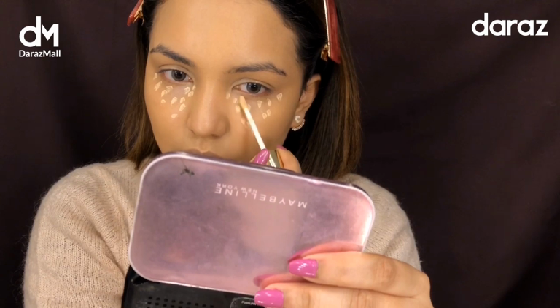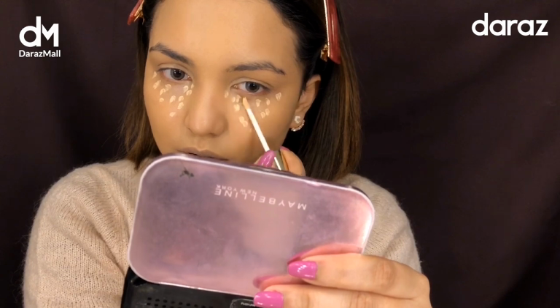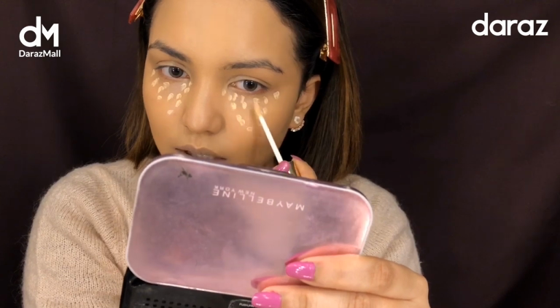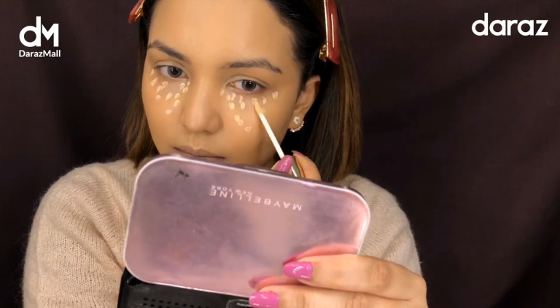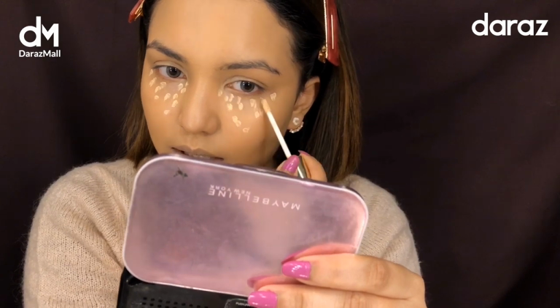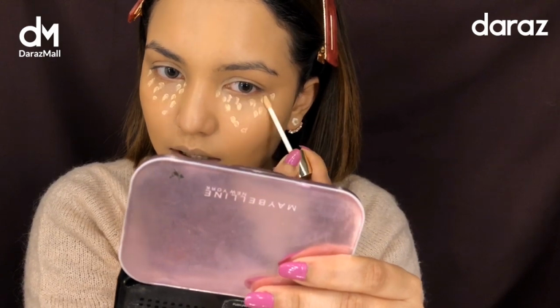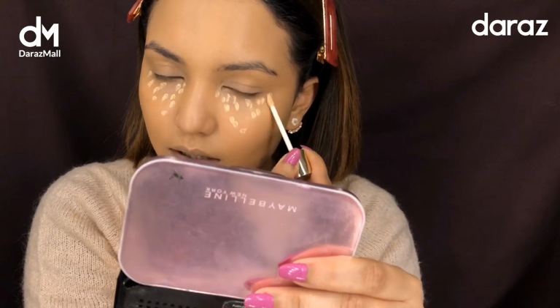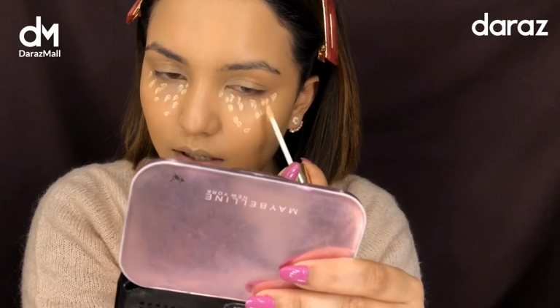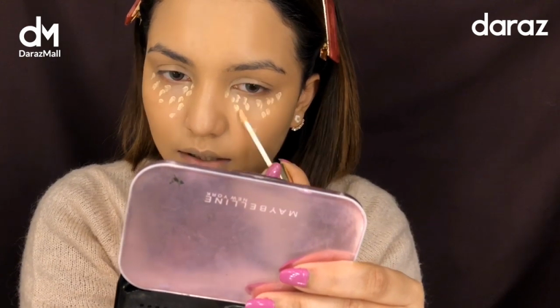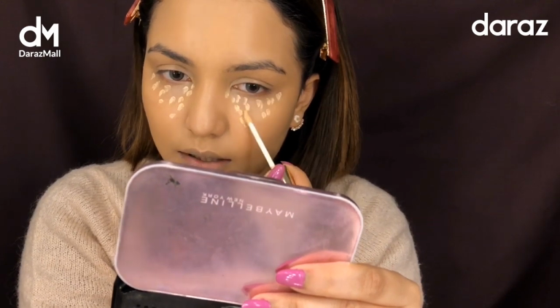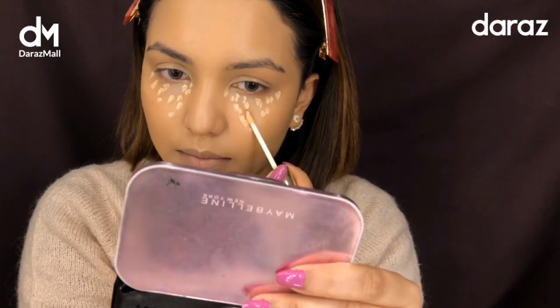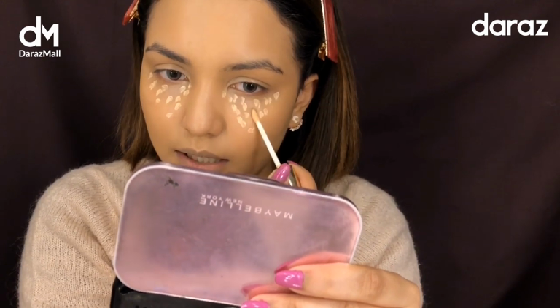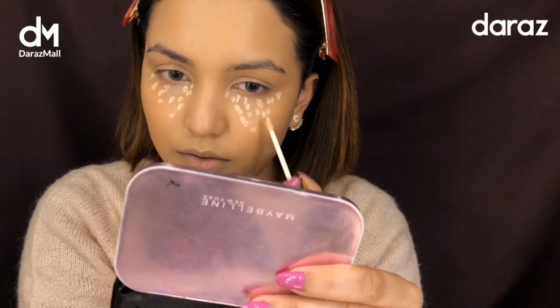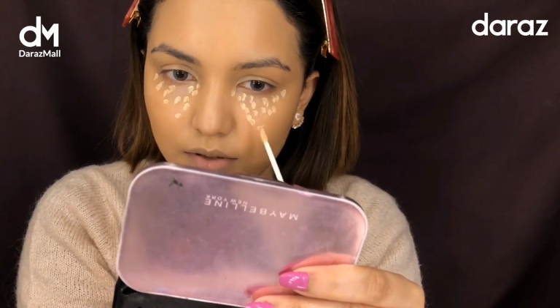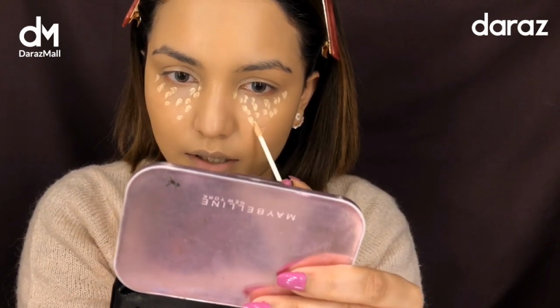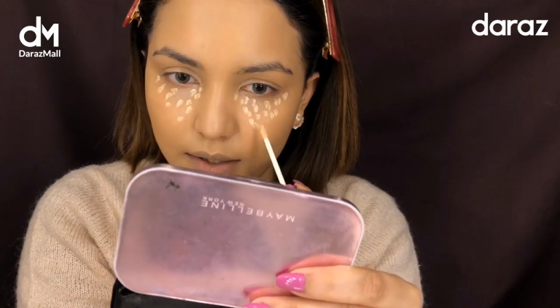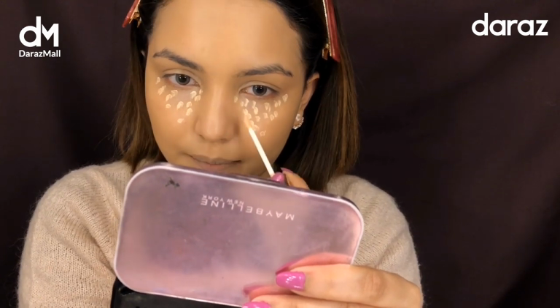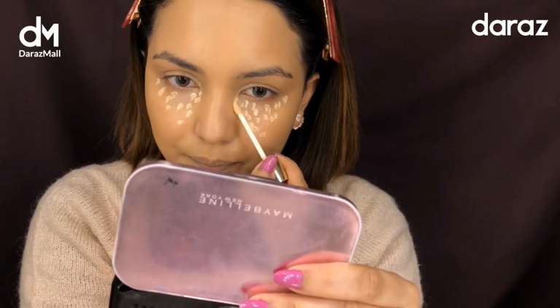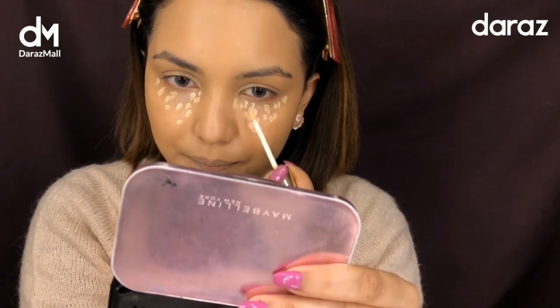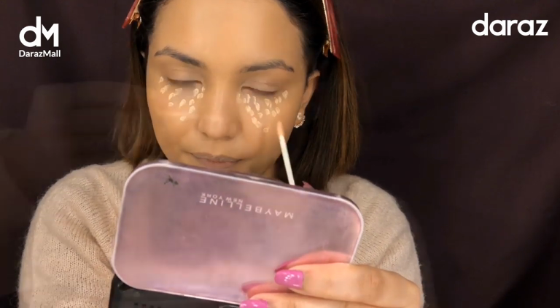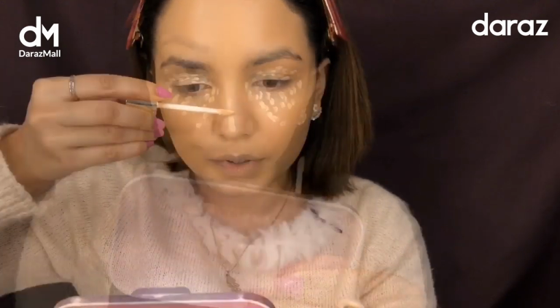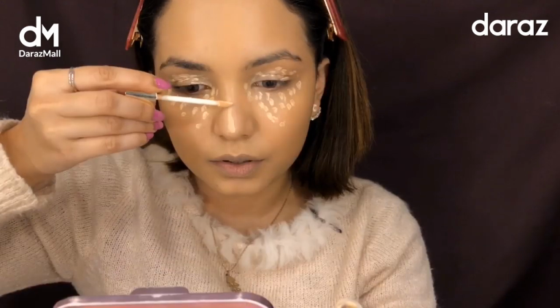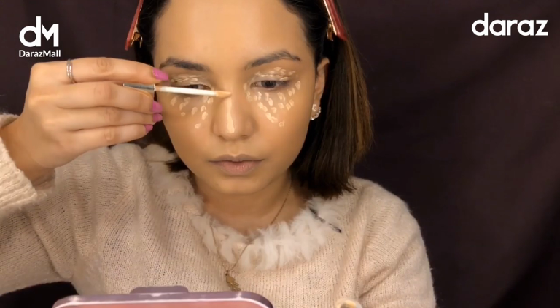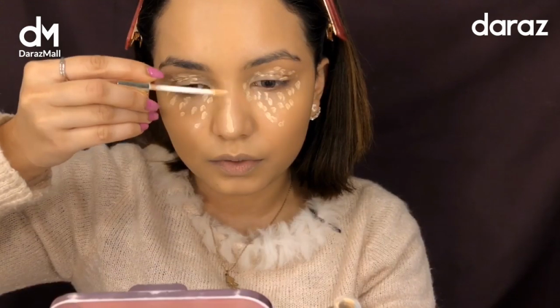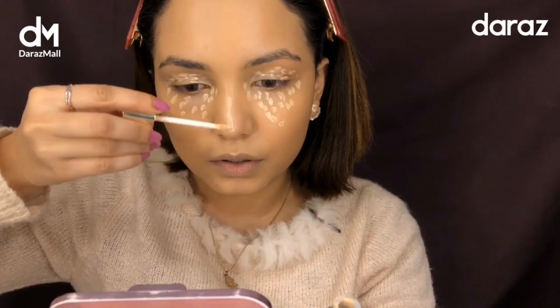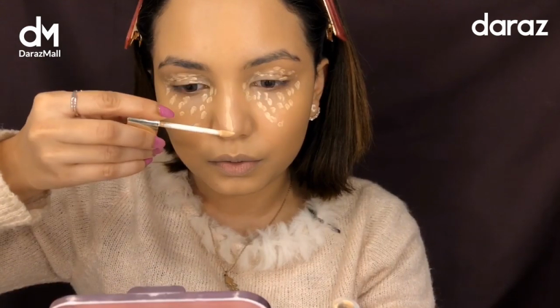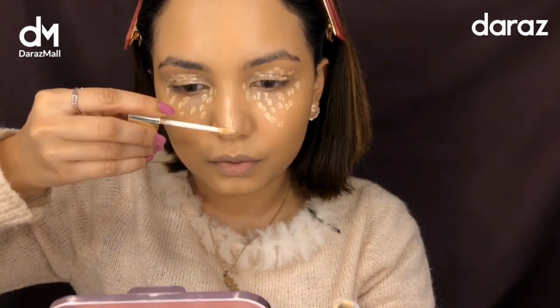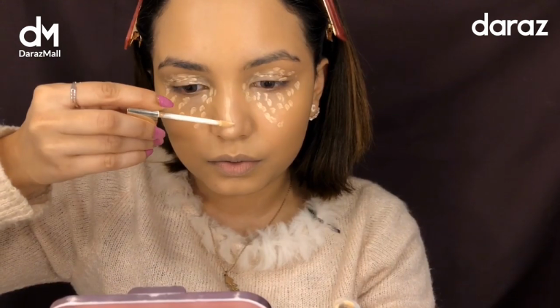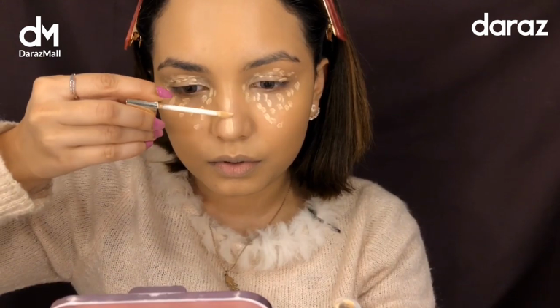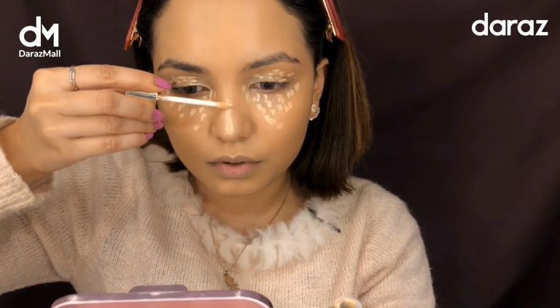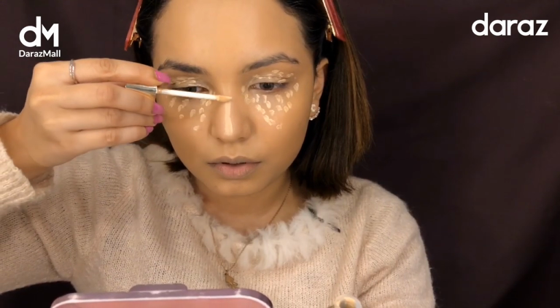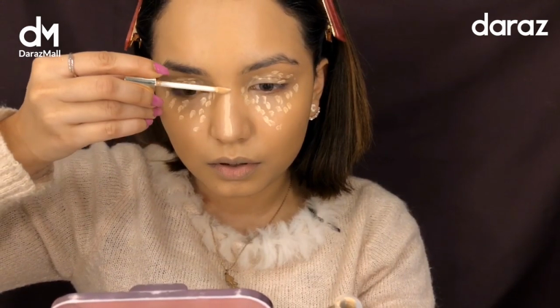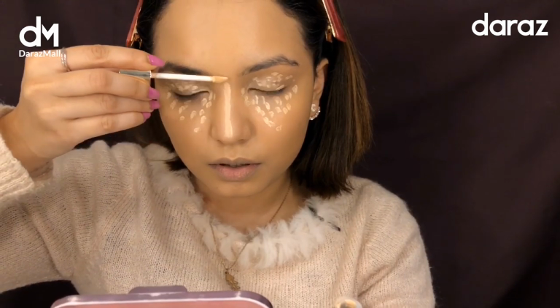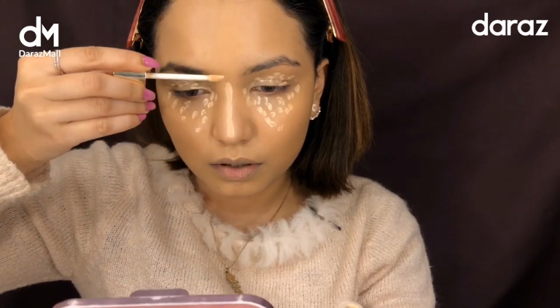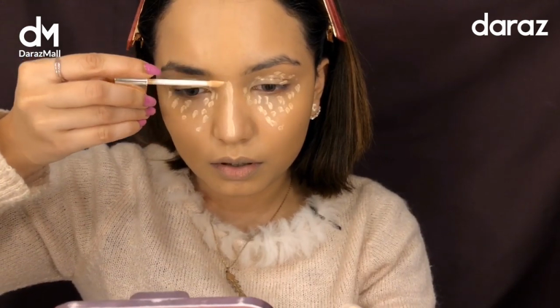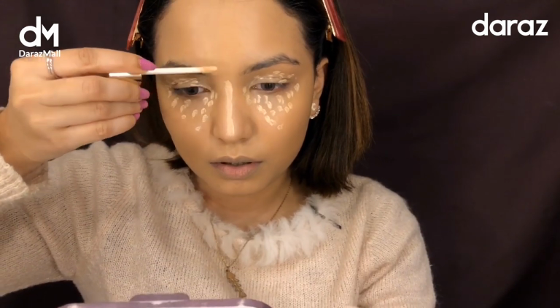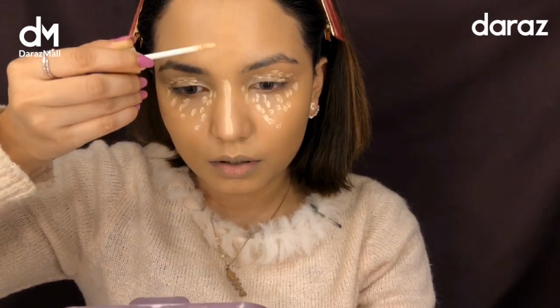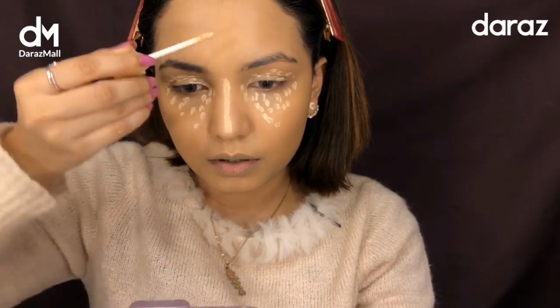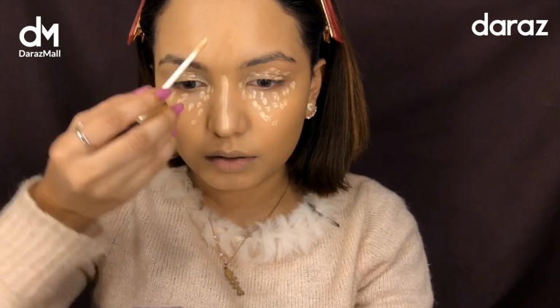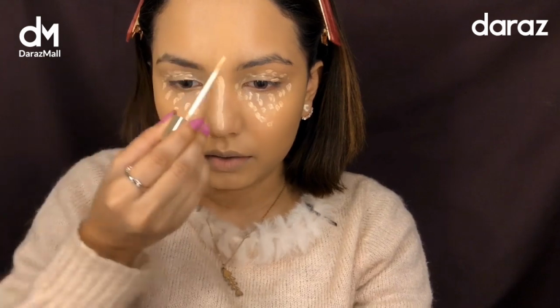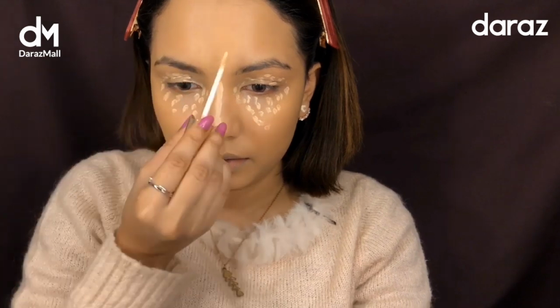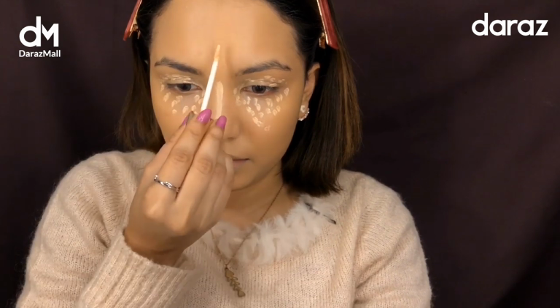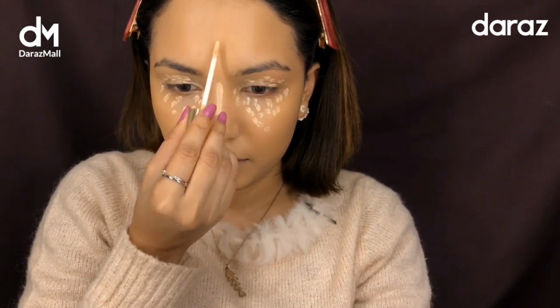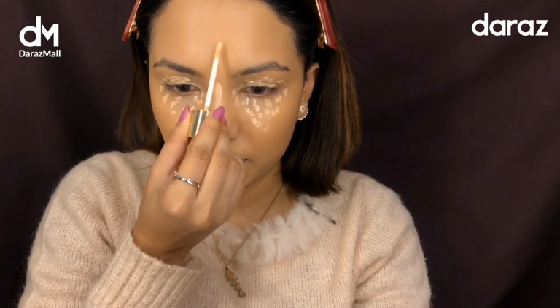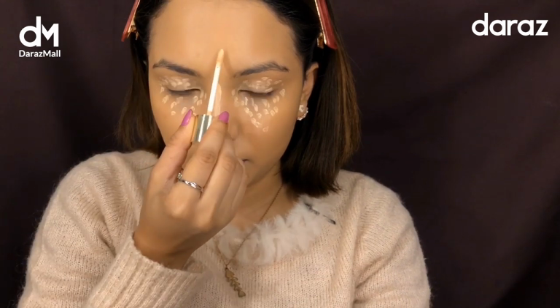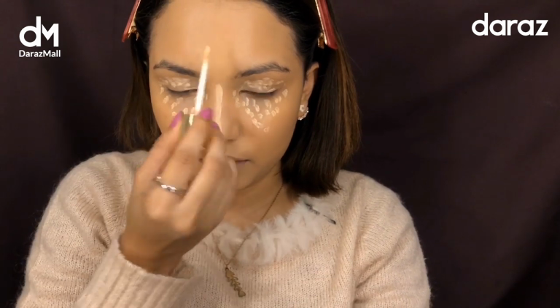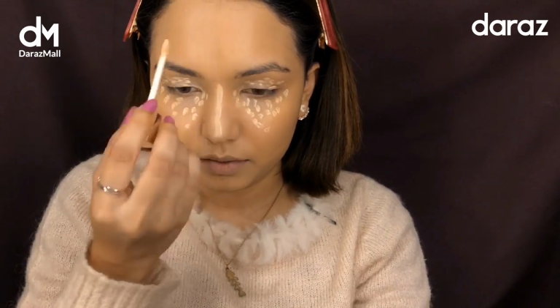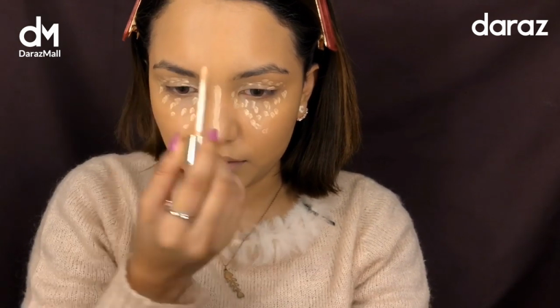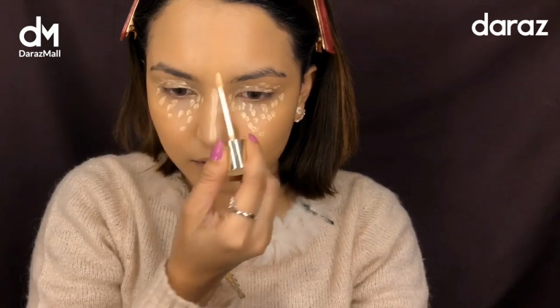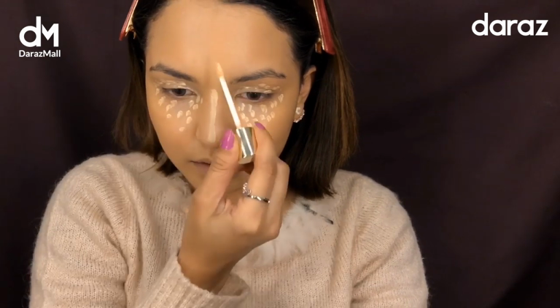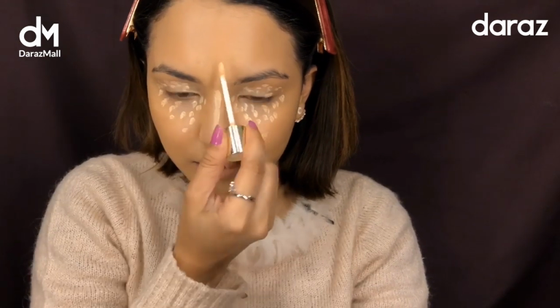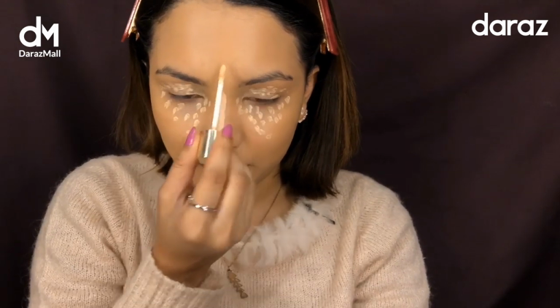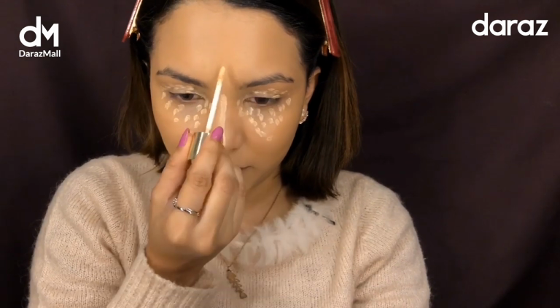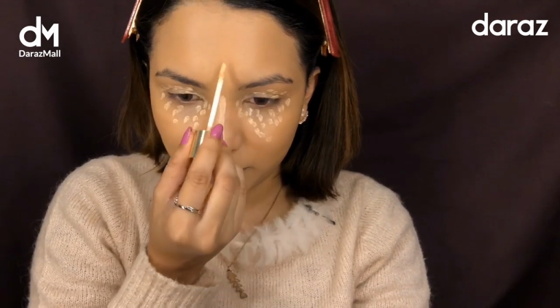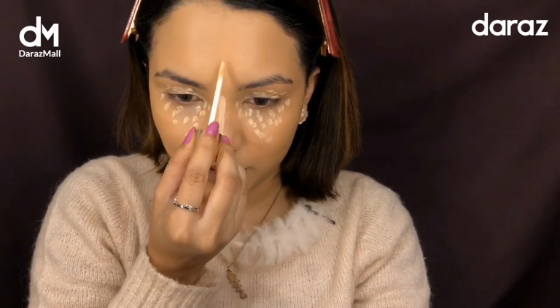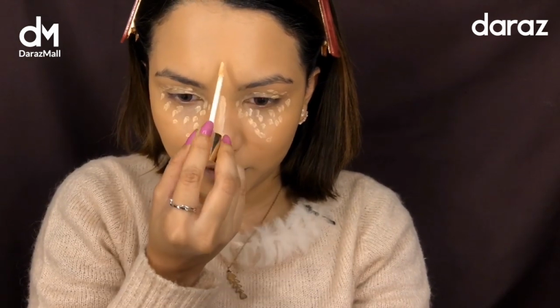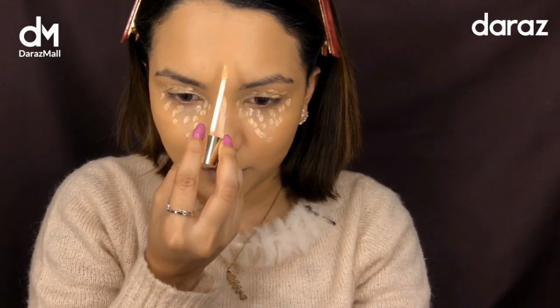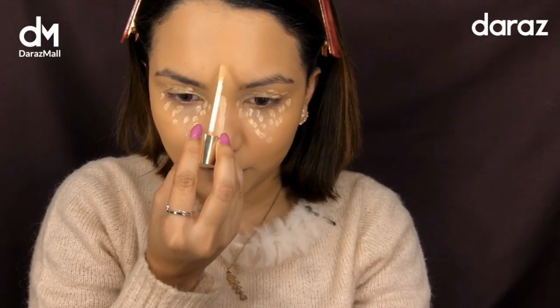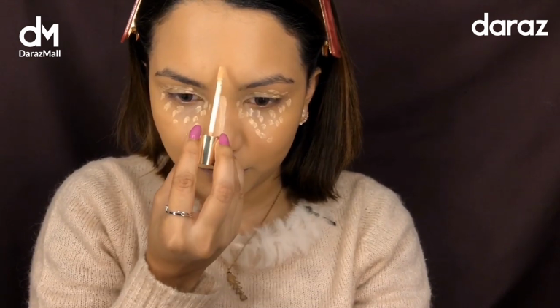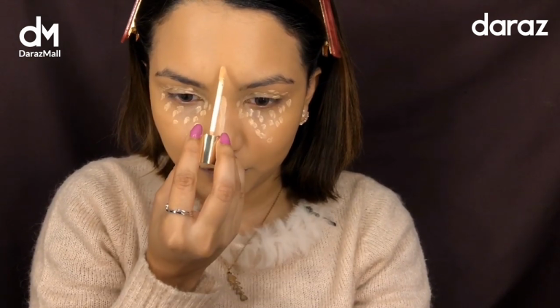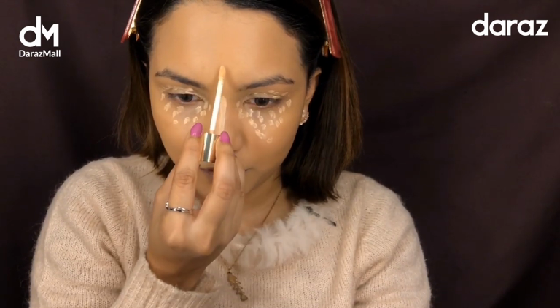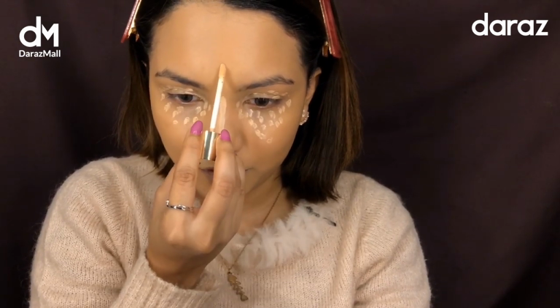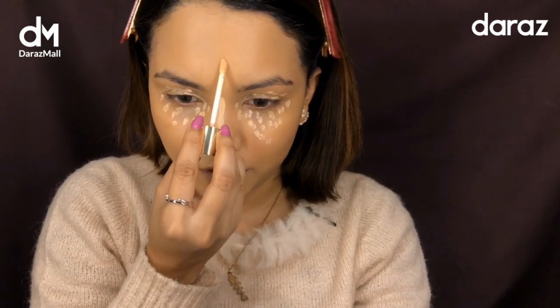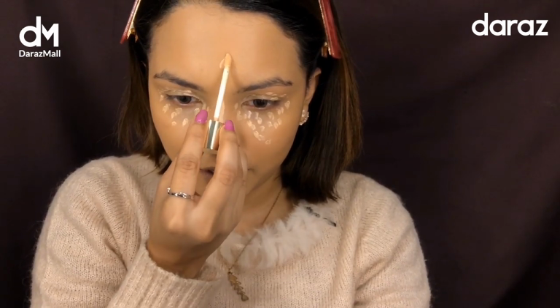I'm going to blend it out using the beauty blender — along the bridge of the nose and forehead.